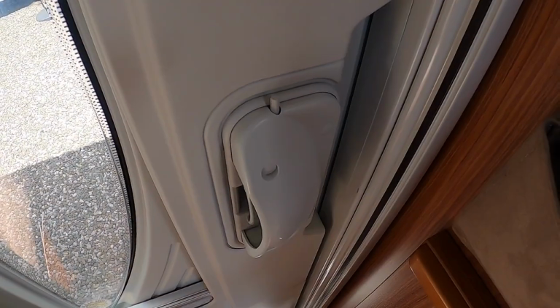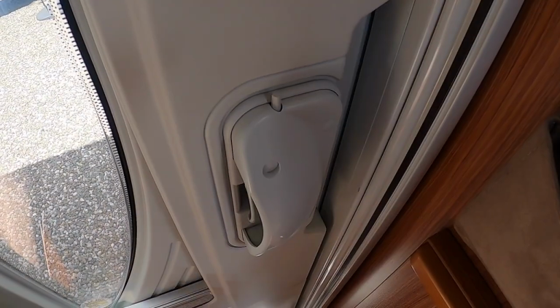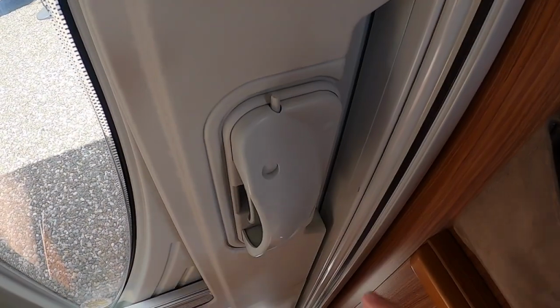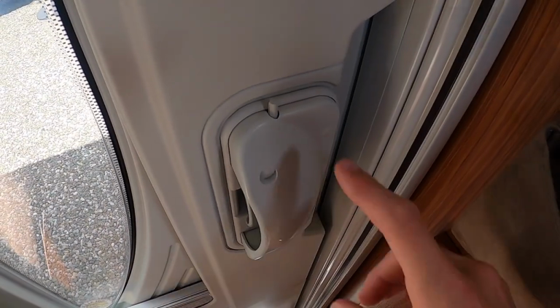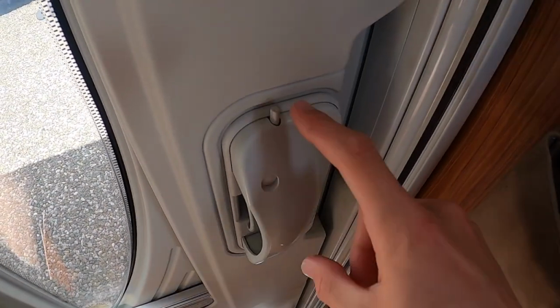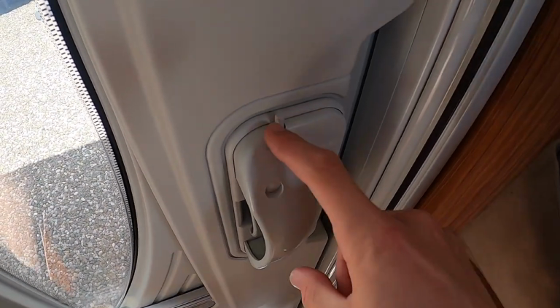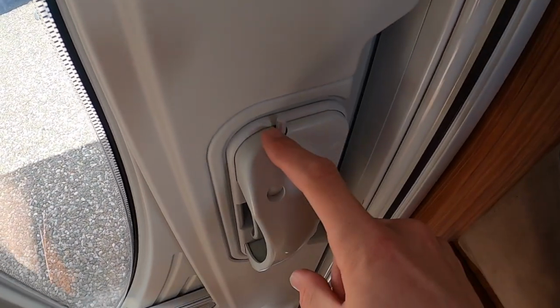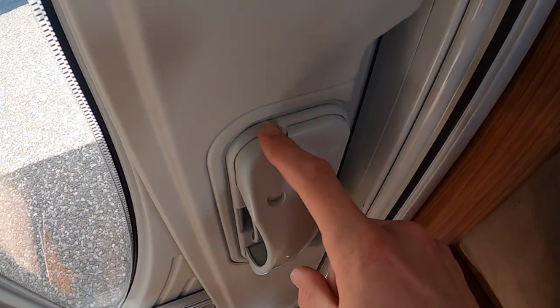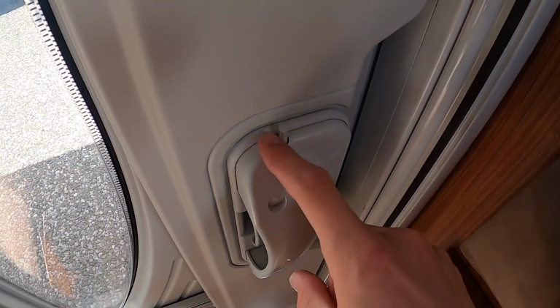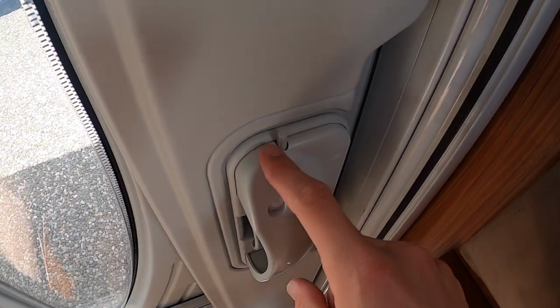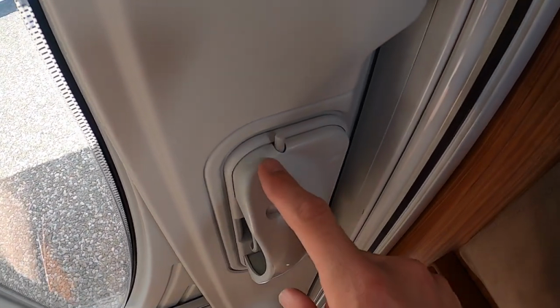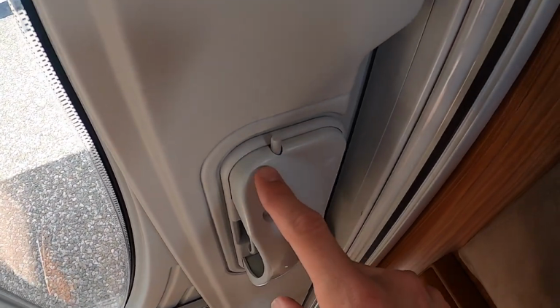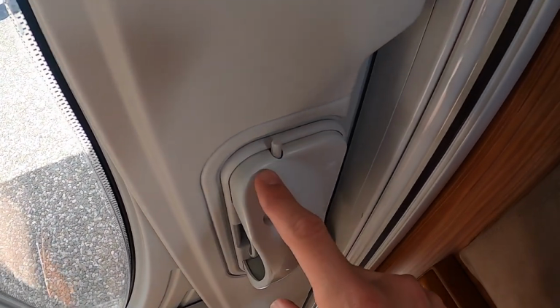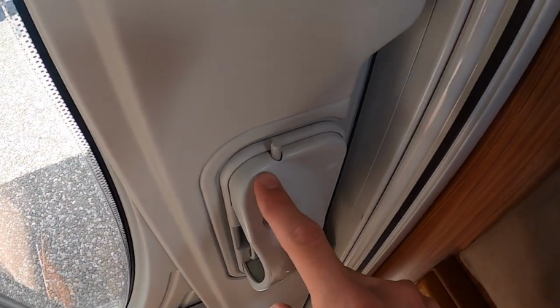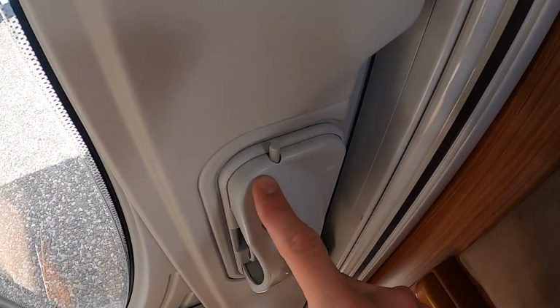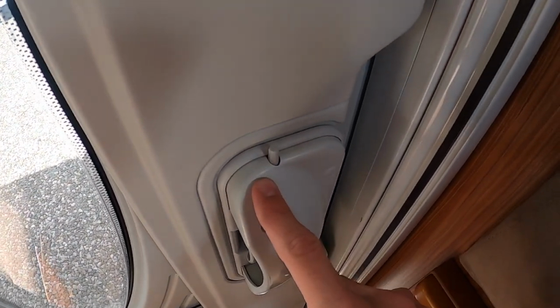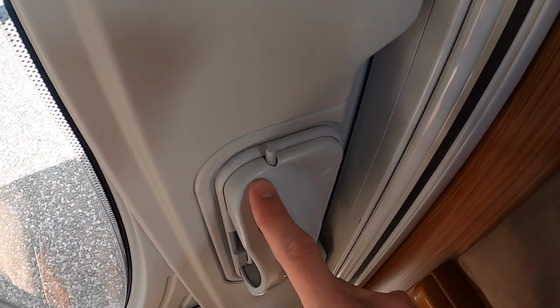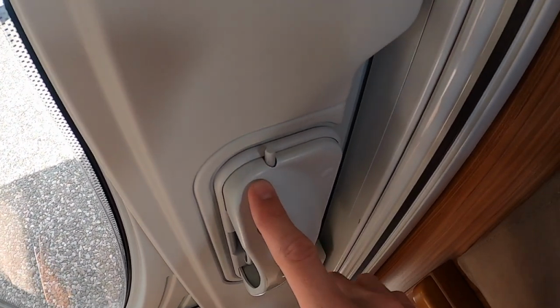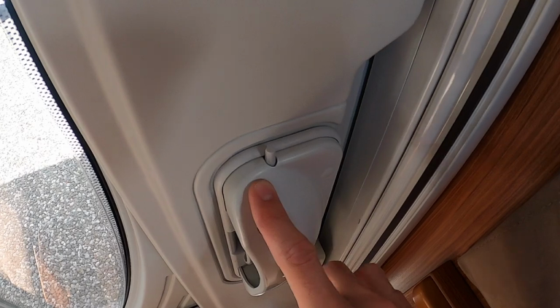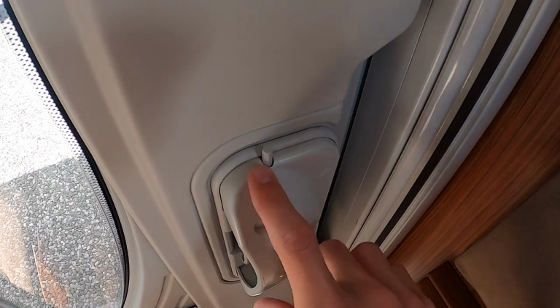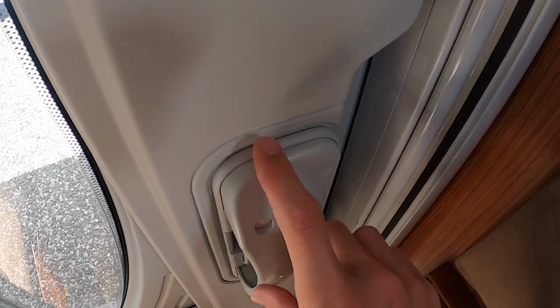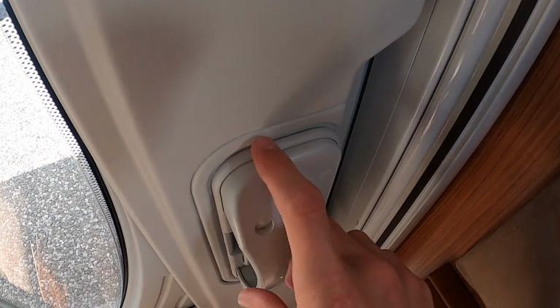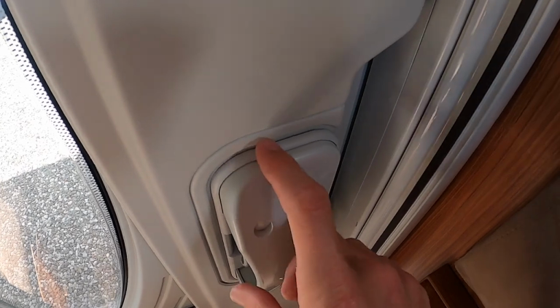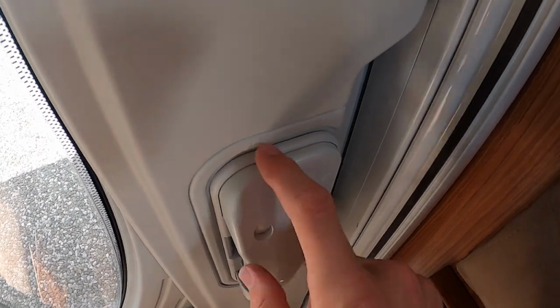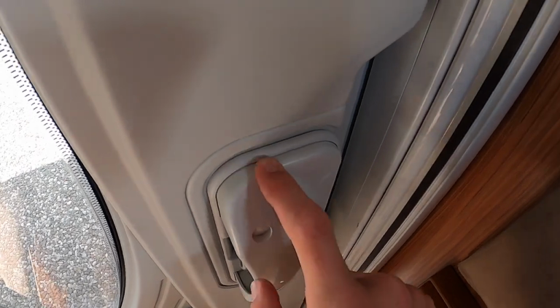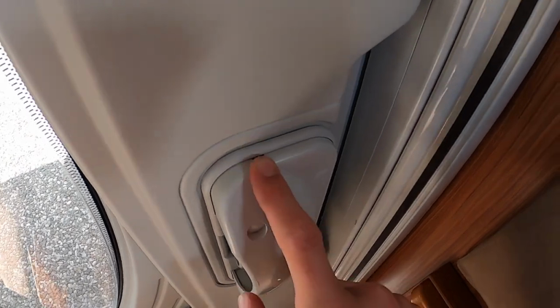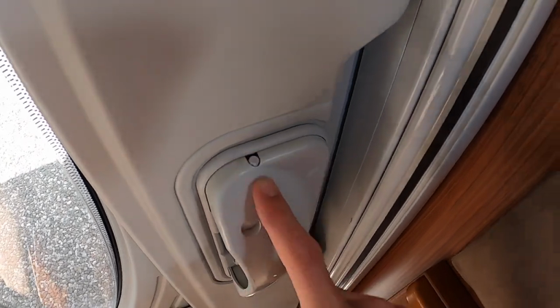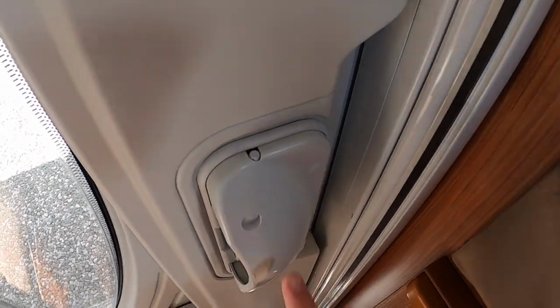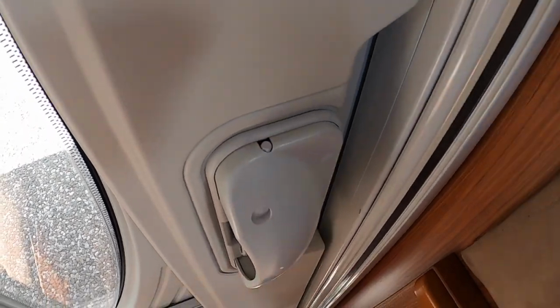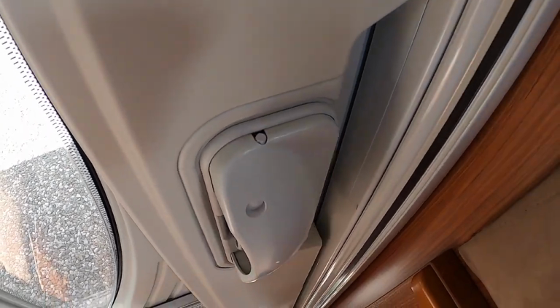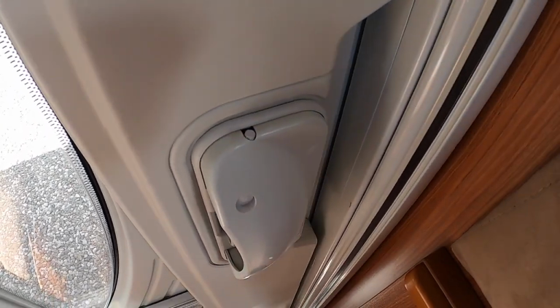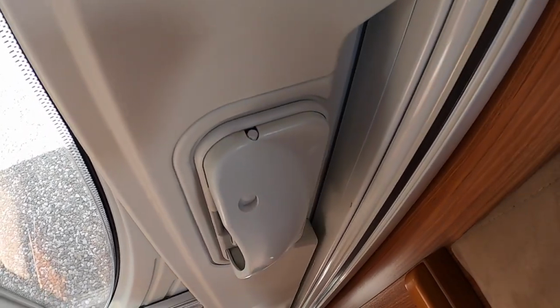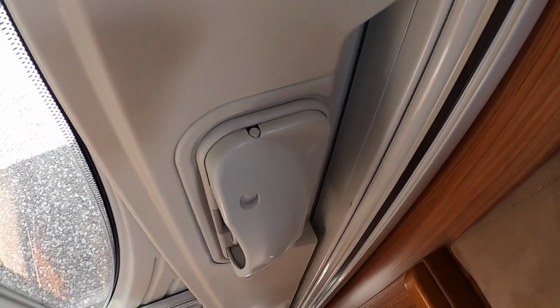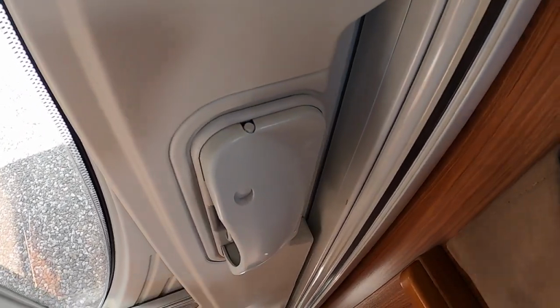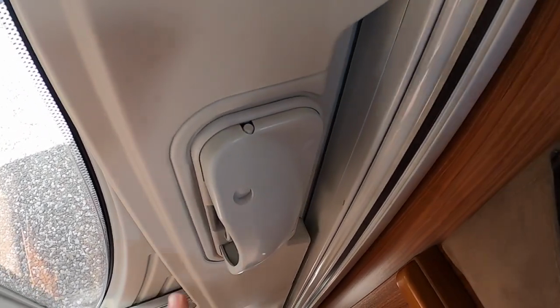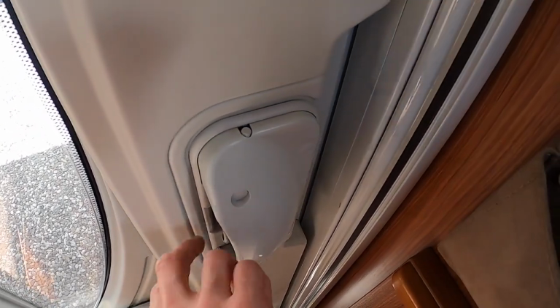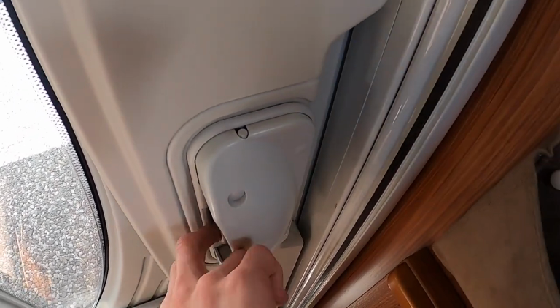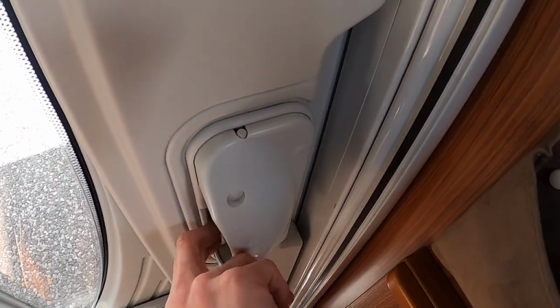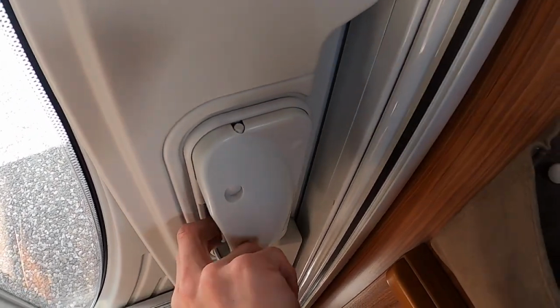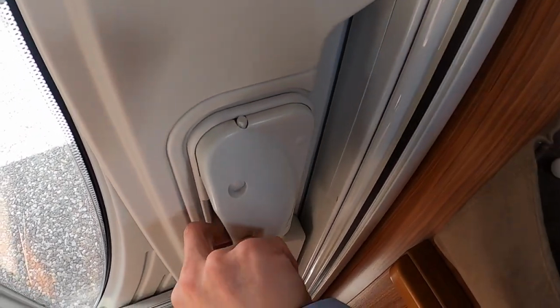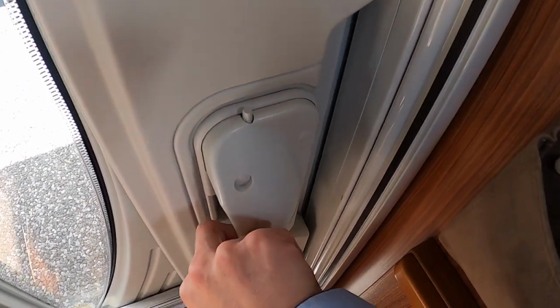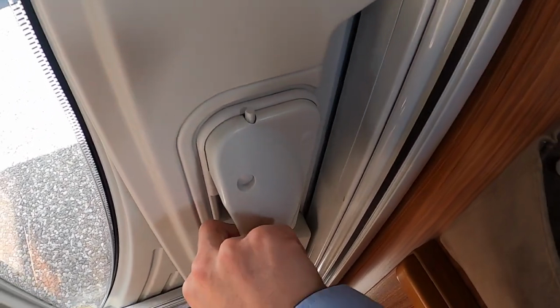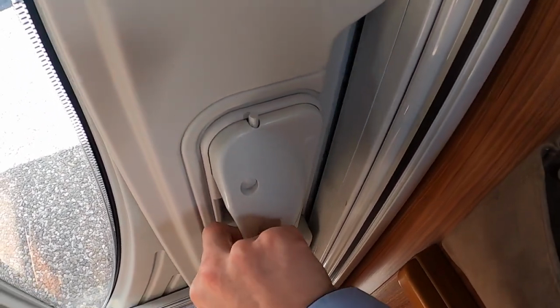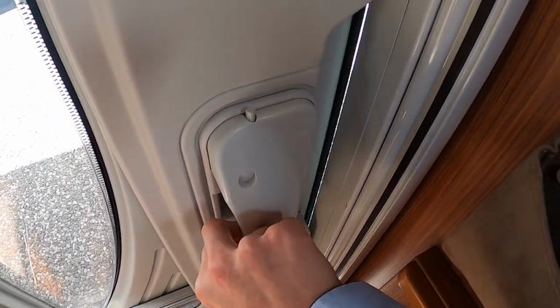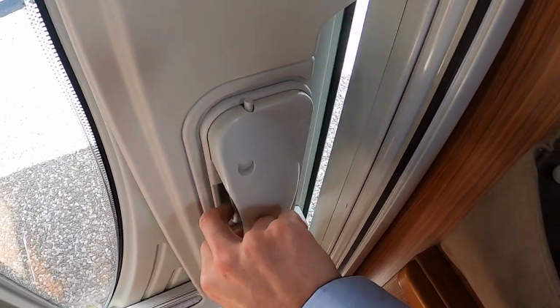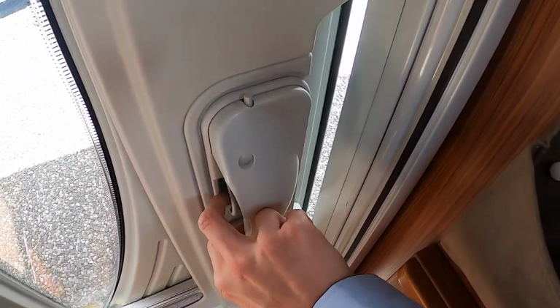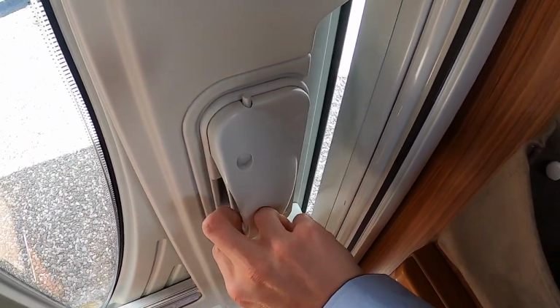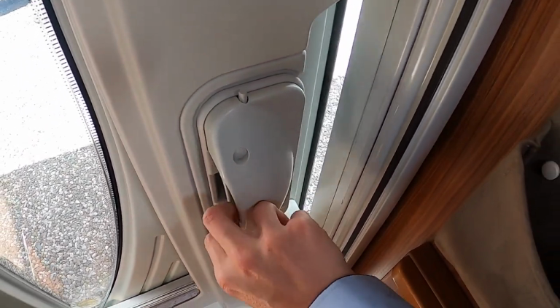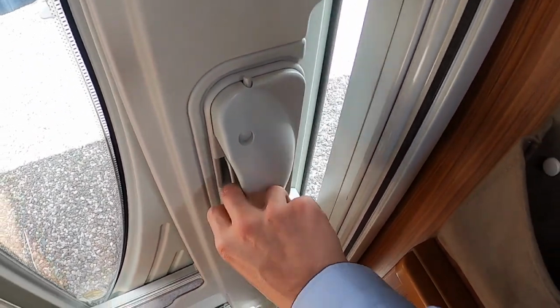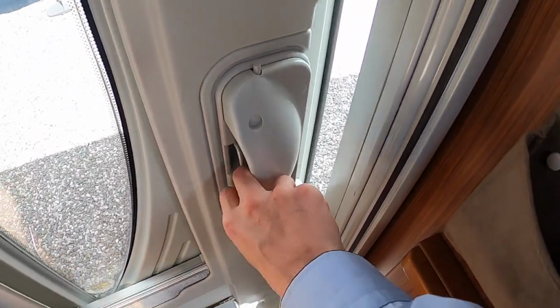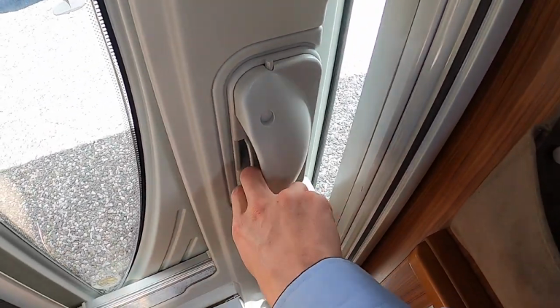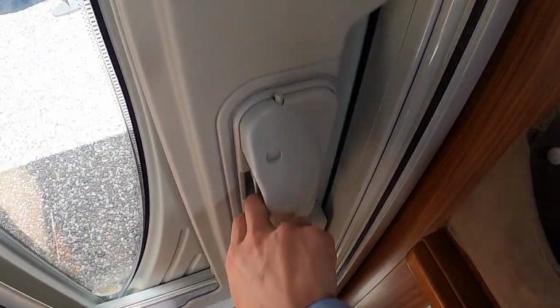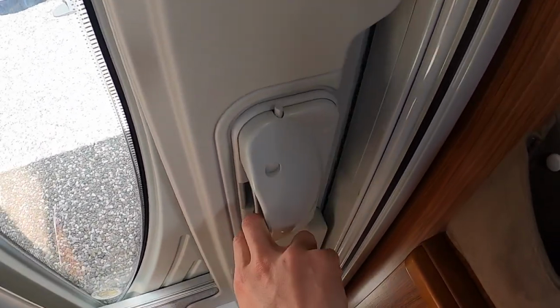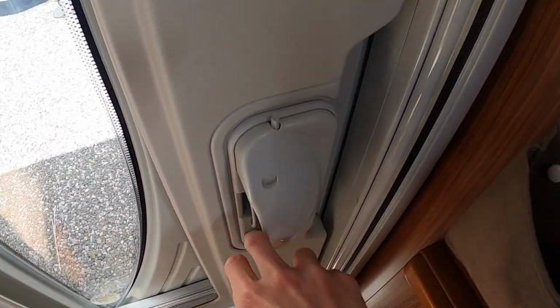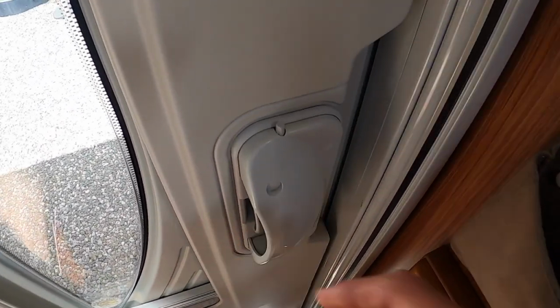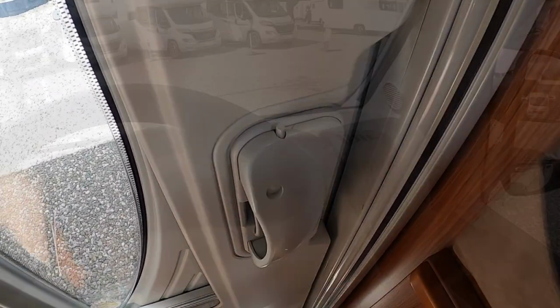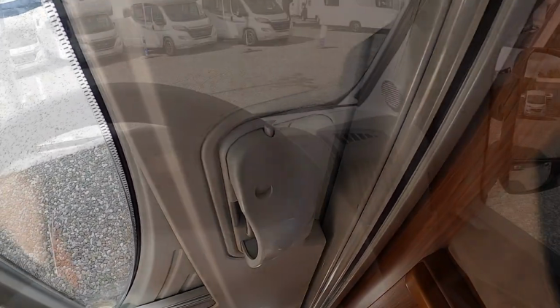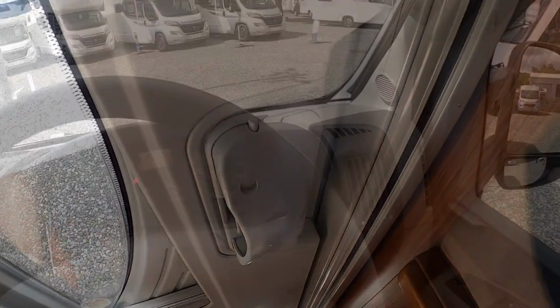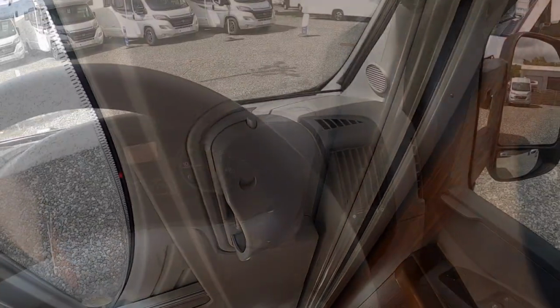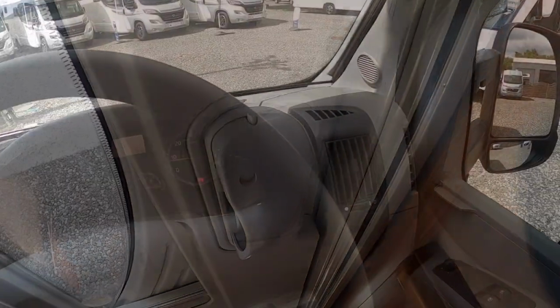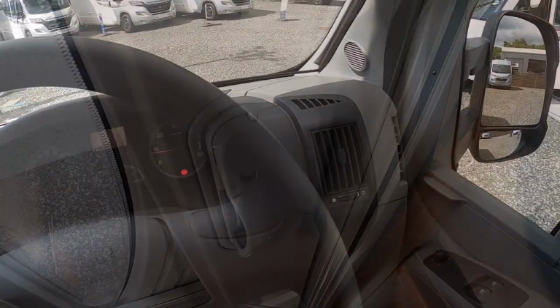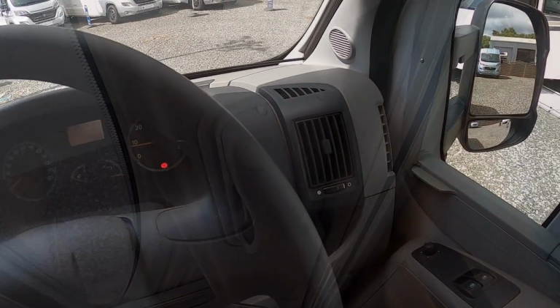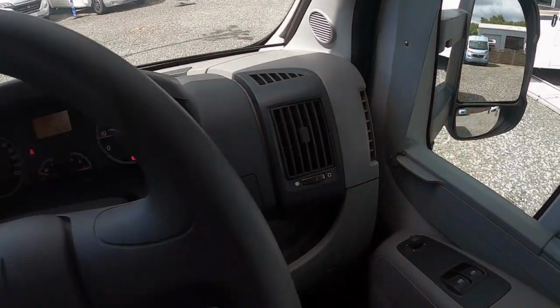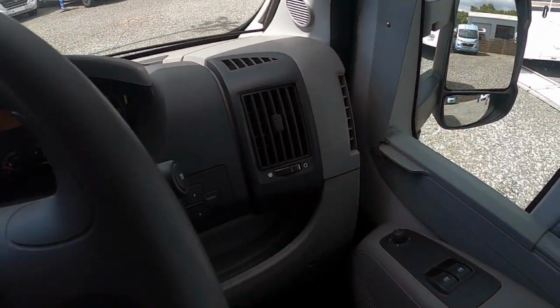To lock your habitation door, you'll see this tab here — push it down and that's locked. As soon as you go for the door it opens. In your cab you've got your handbrake to the right of the driver.